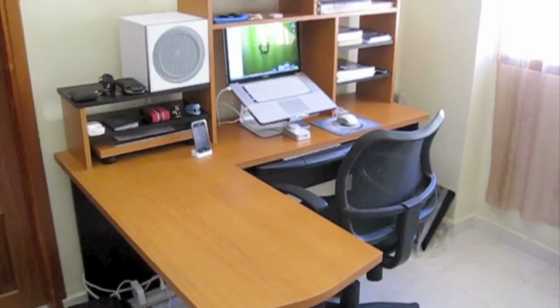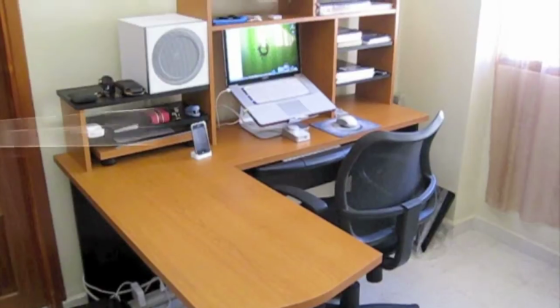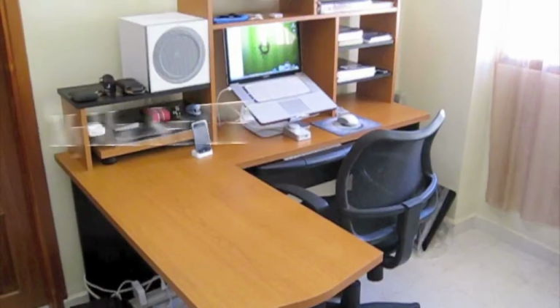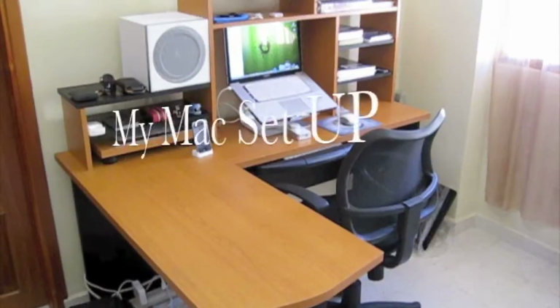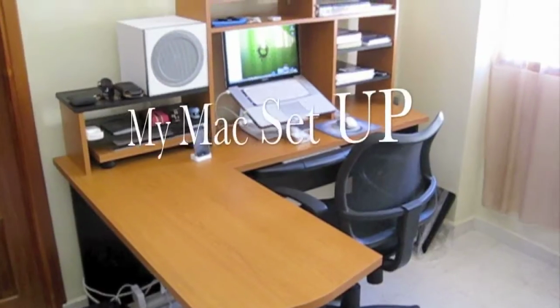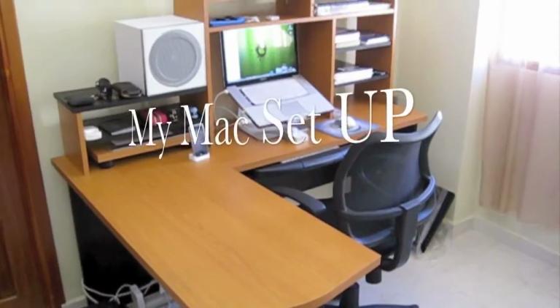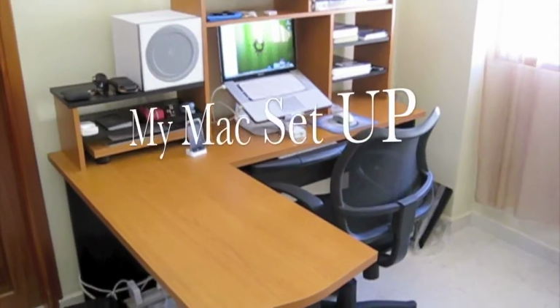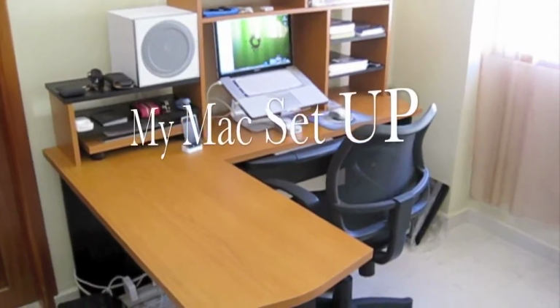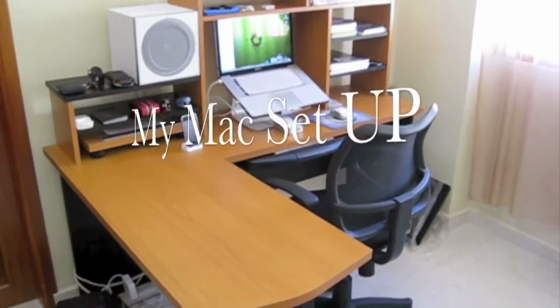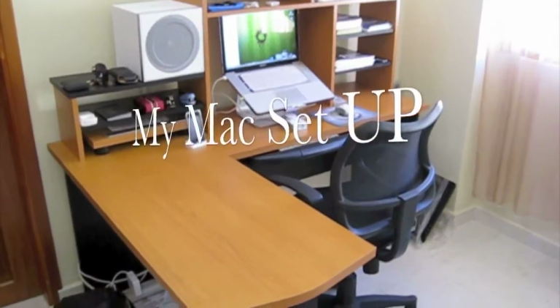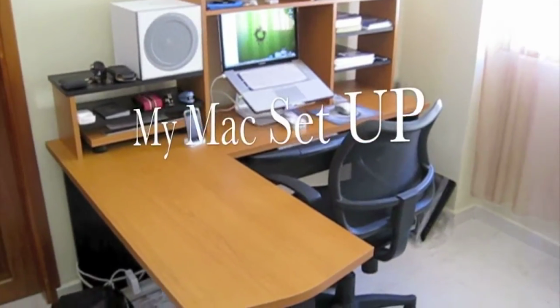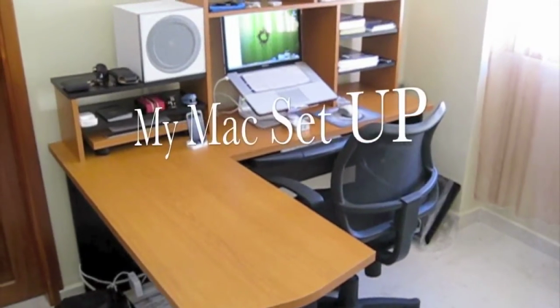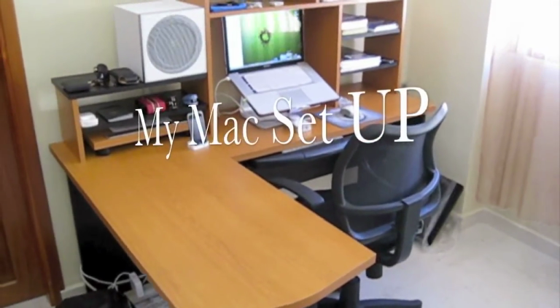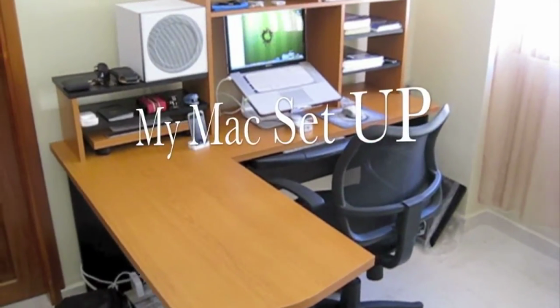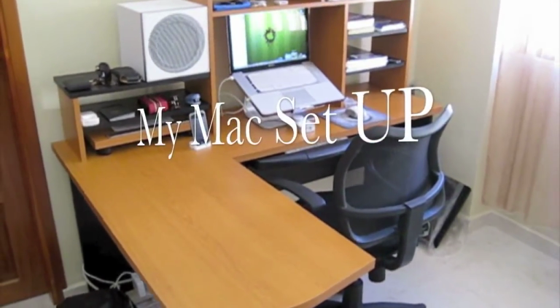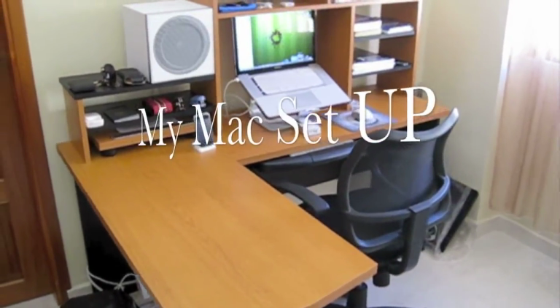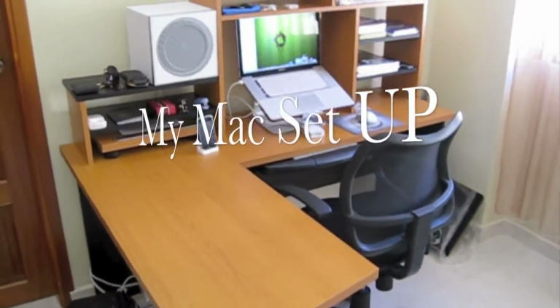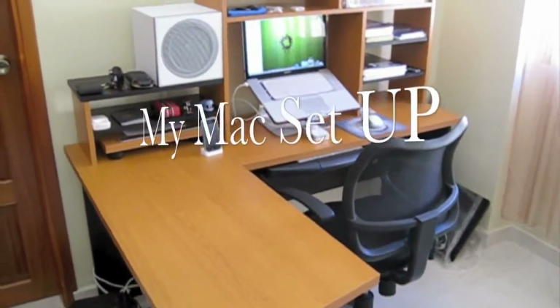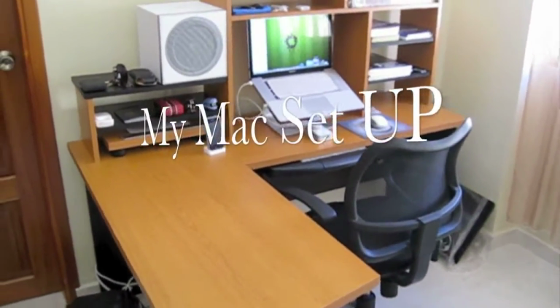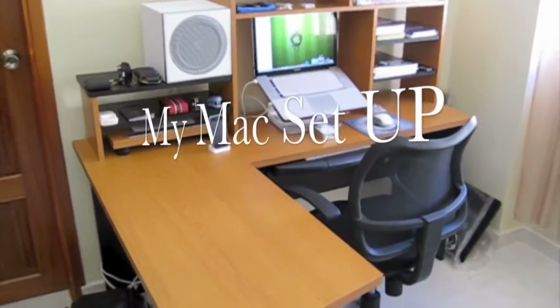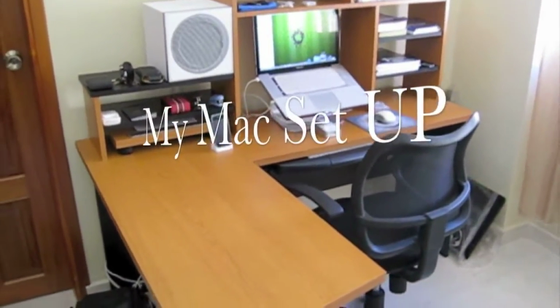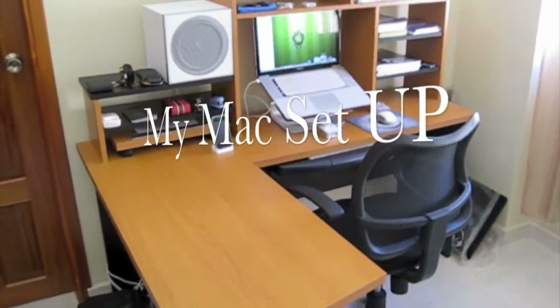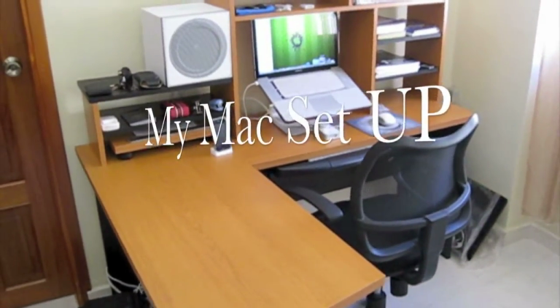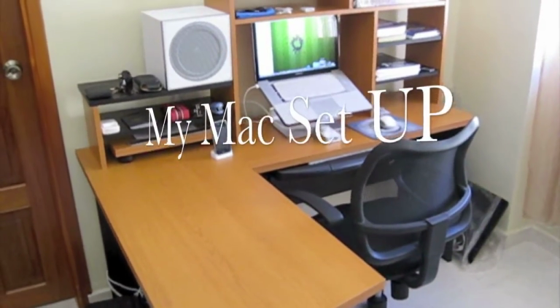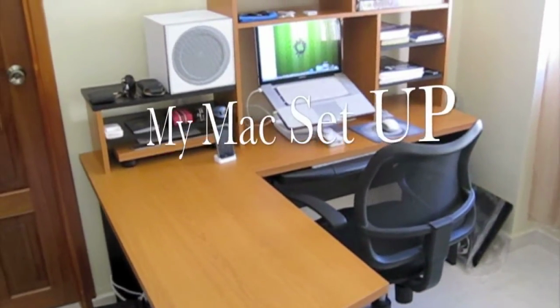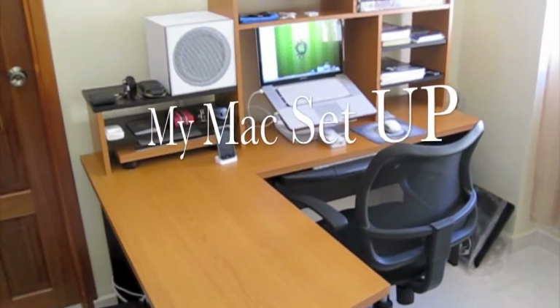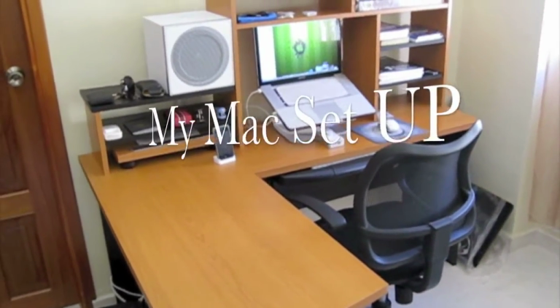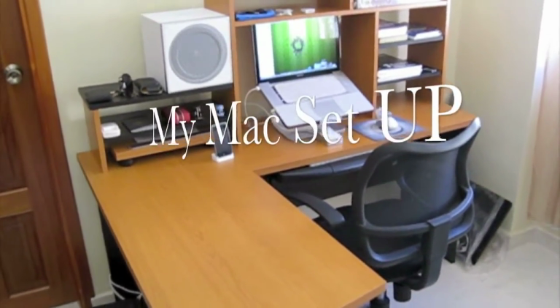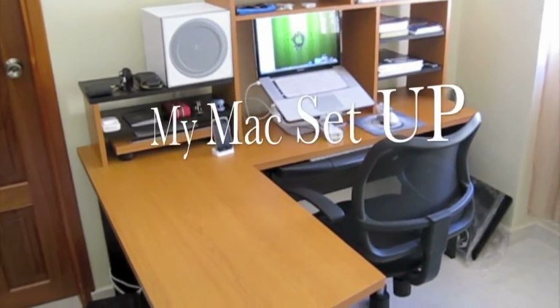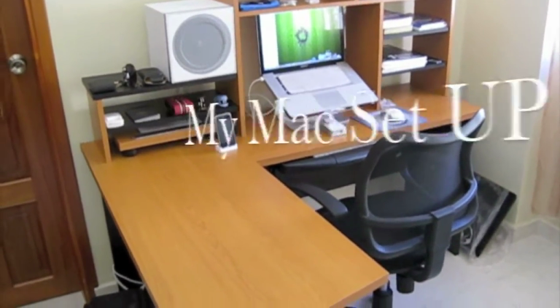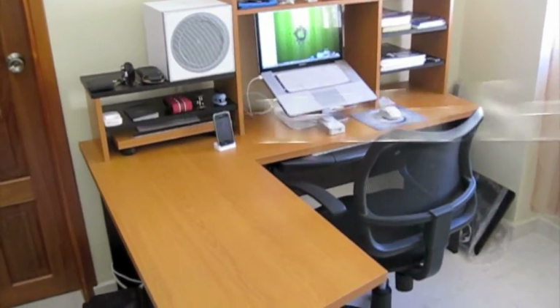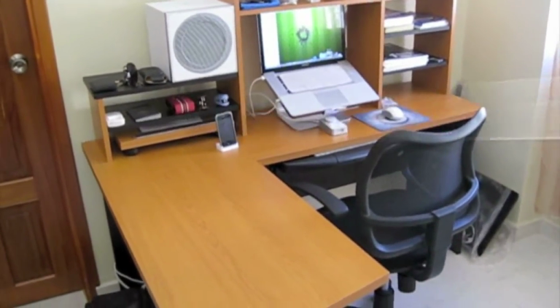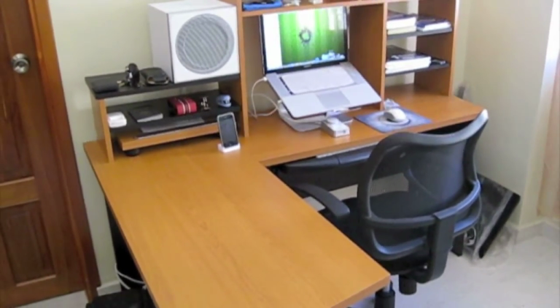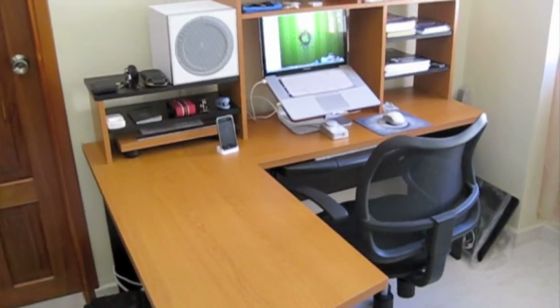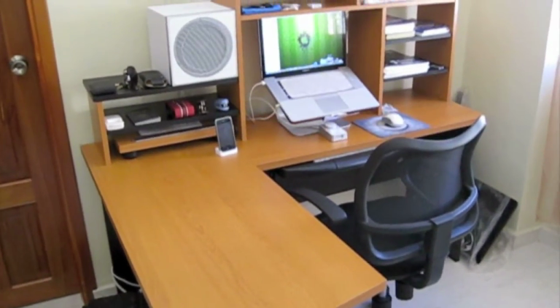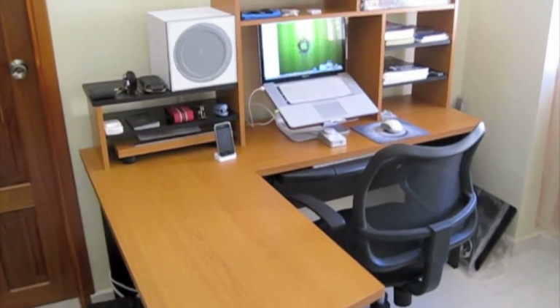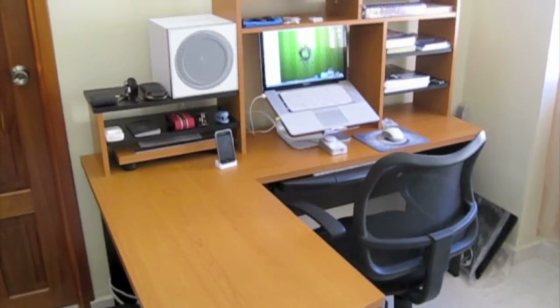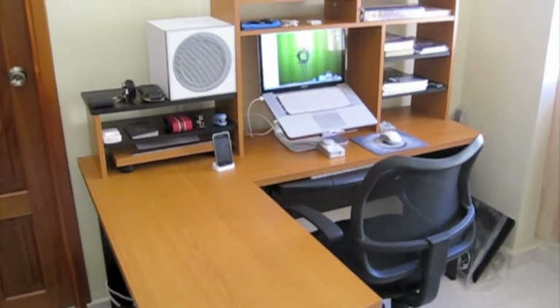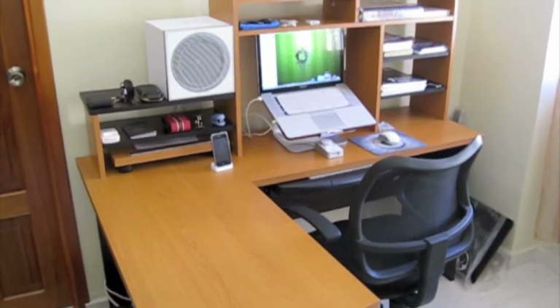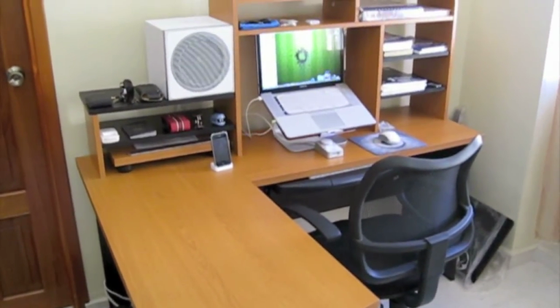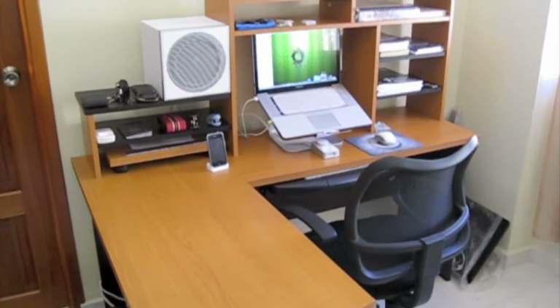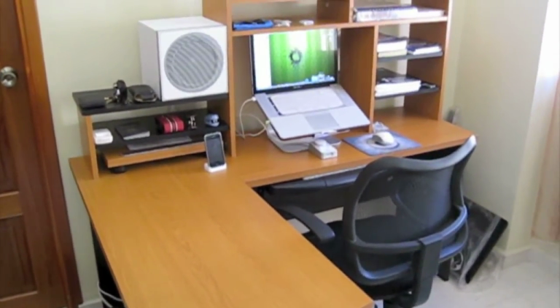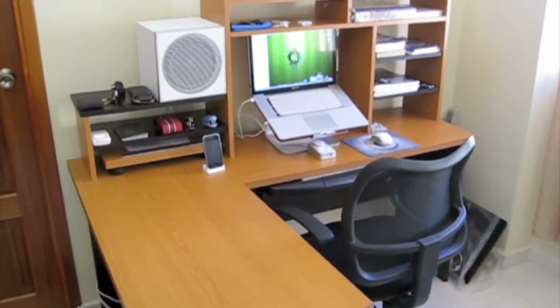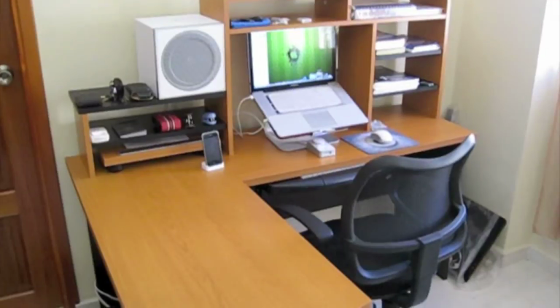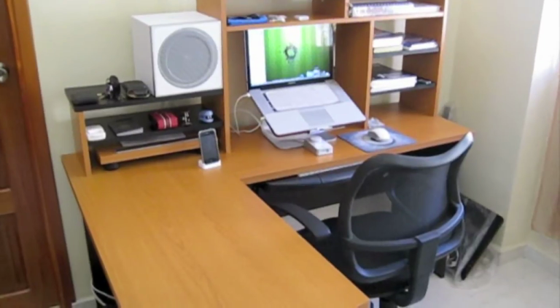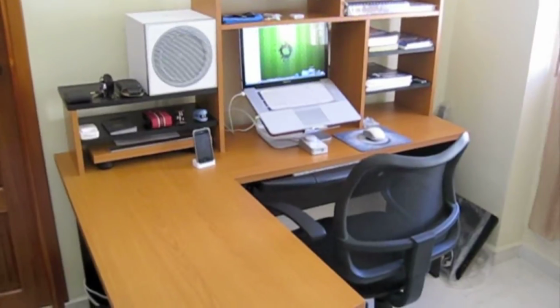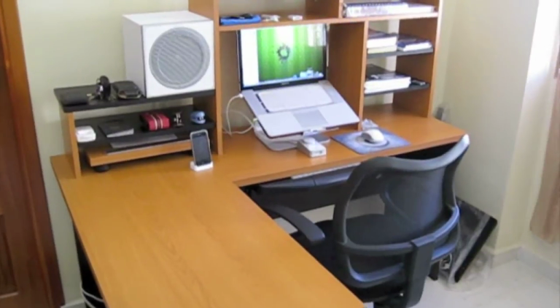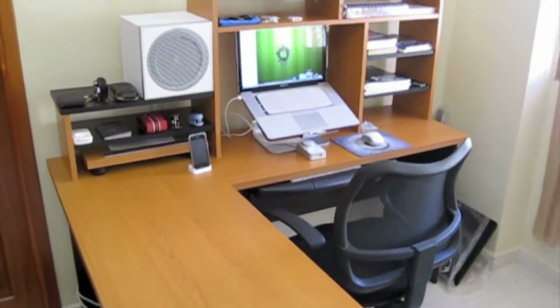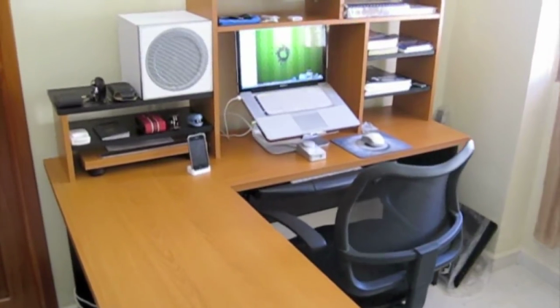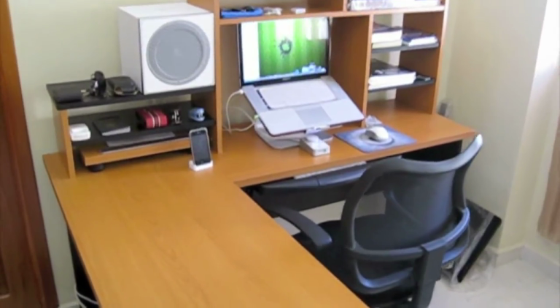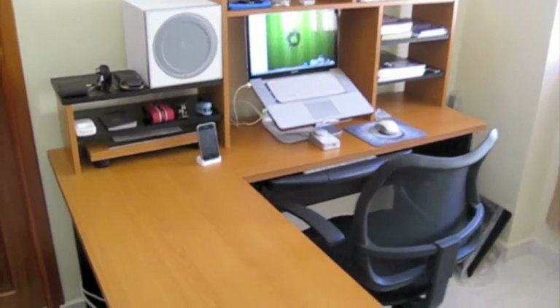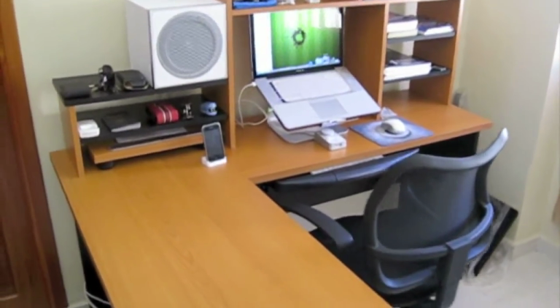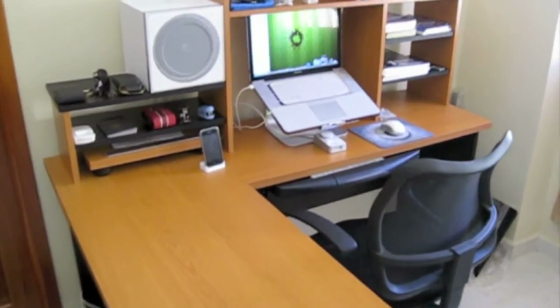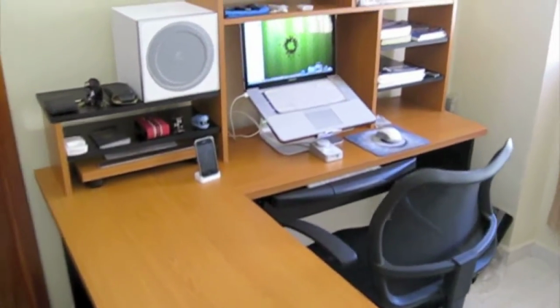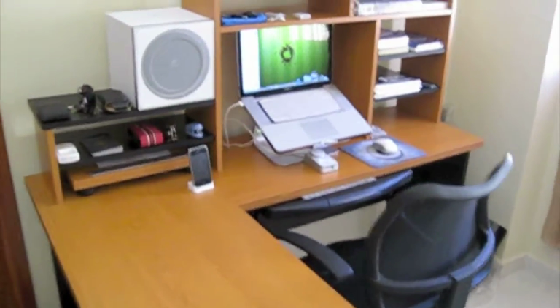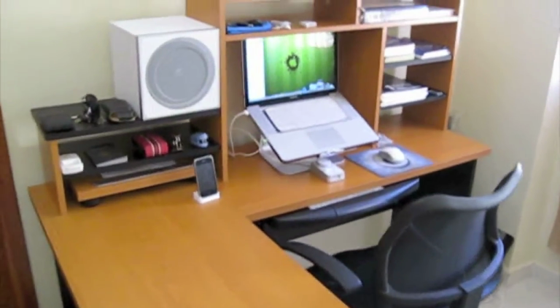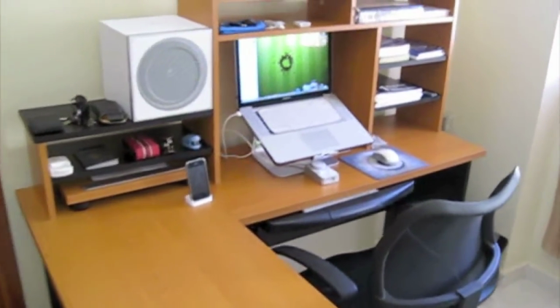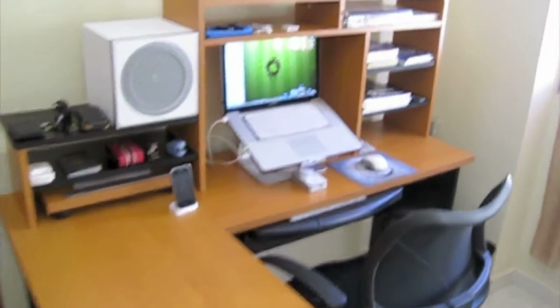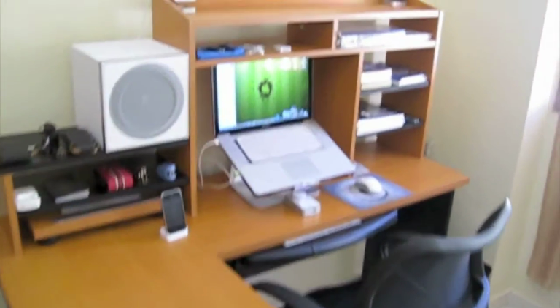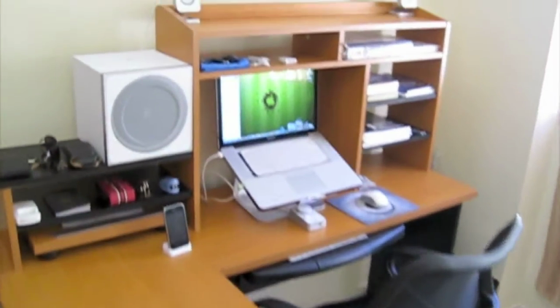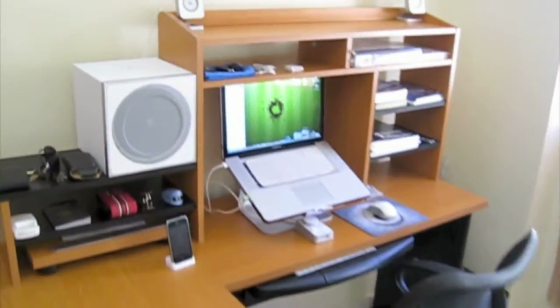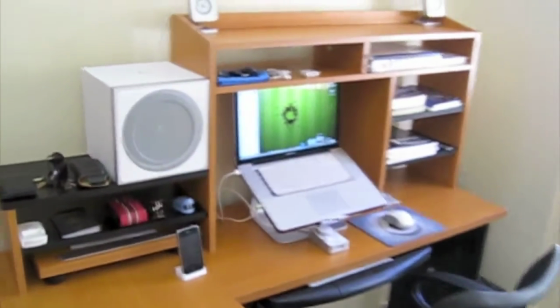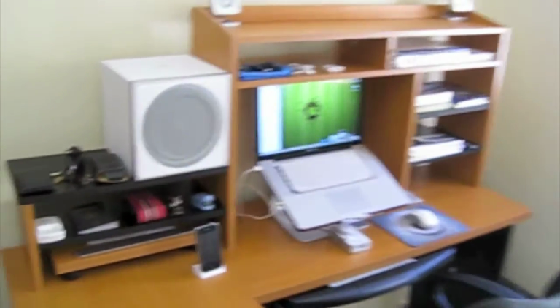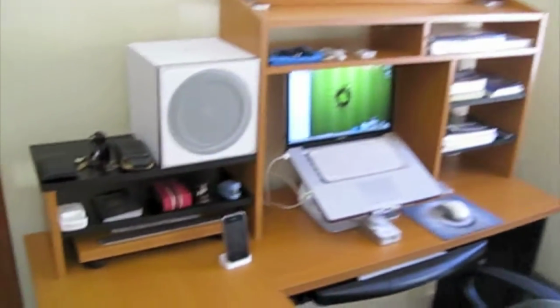Hello guys, so what we're looking at is my Mac setup and this is my new desk with chair. I'm just gonna go and give you a quick tour.